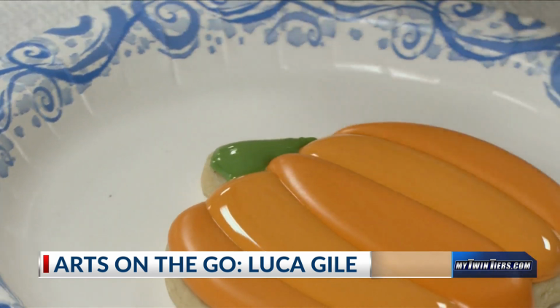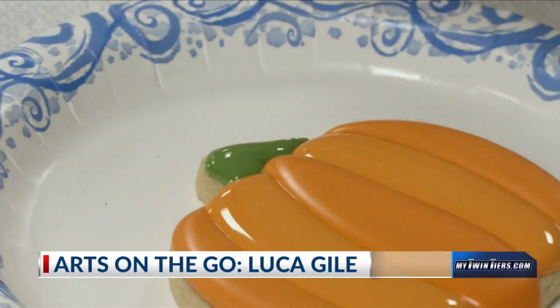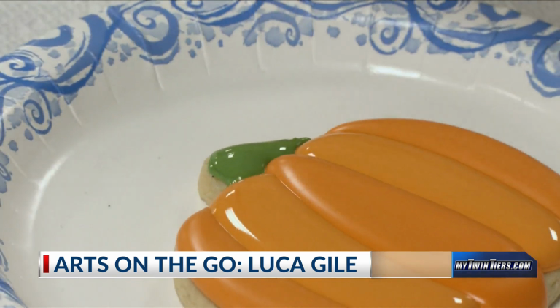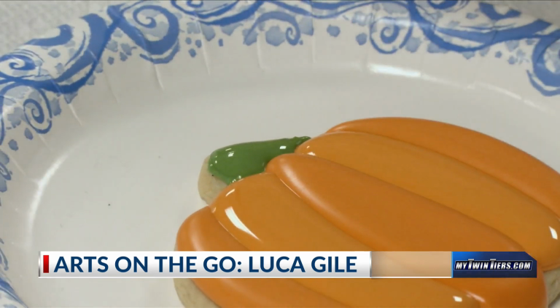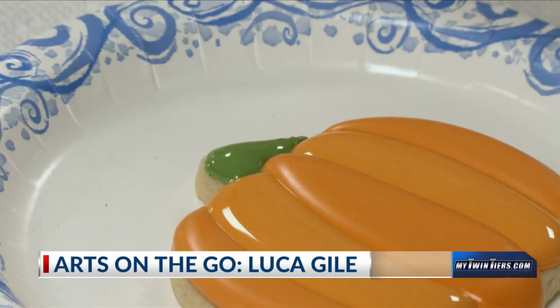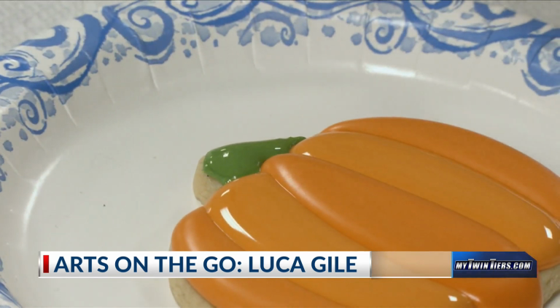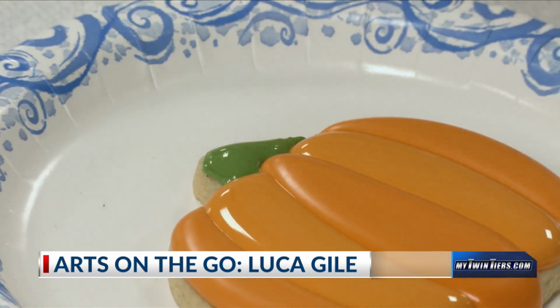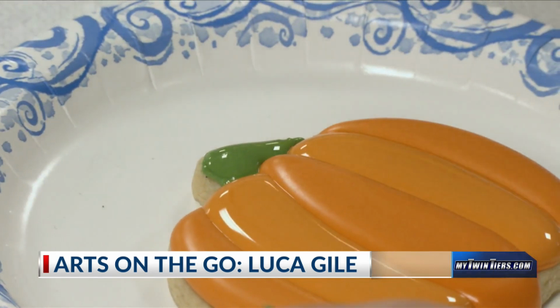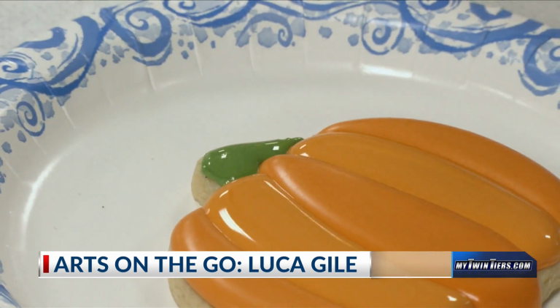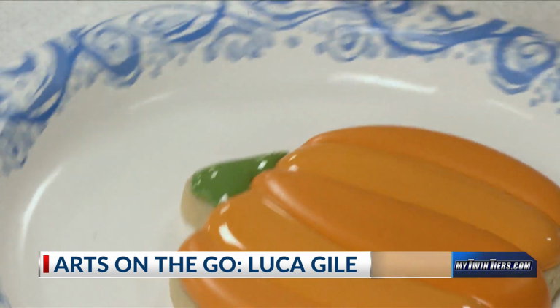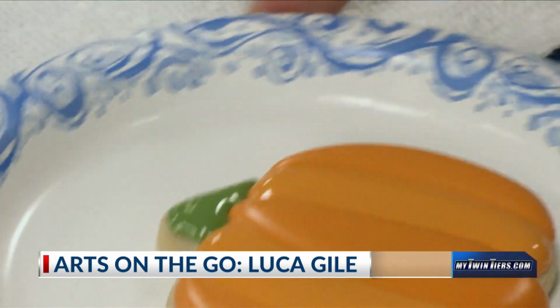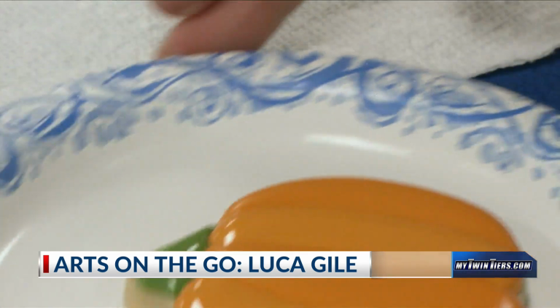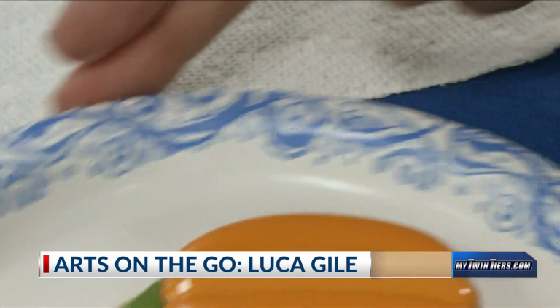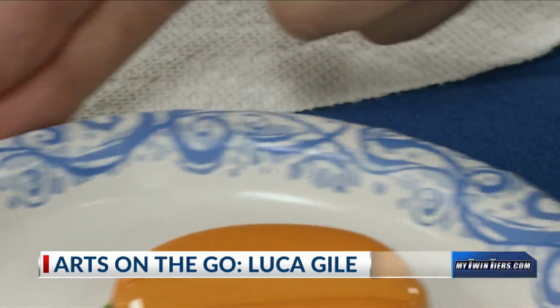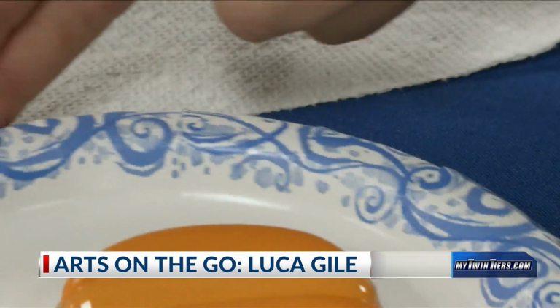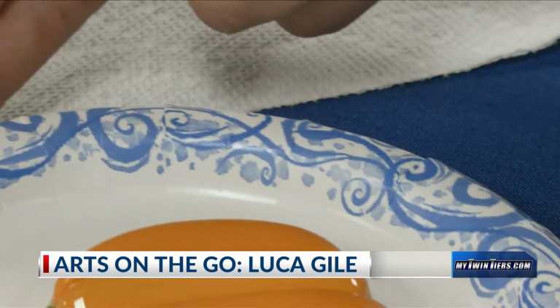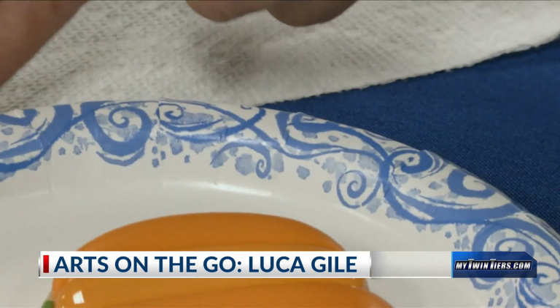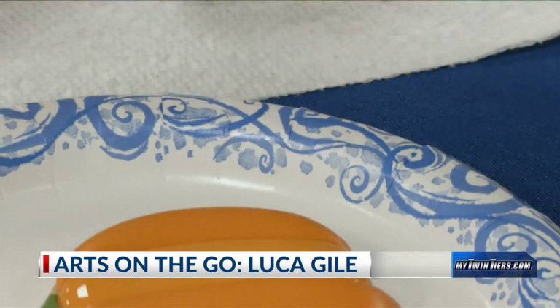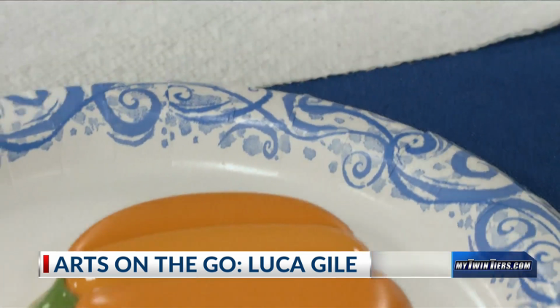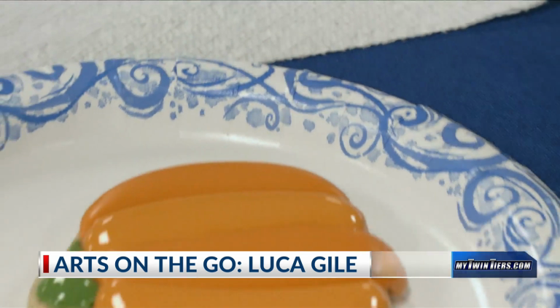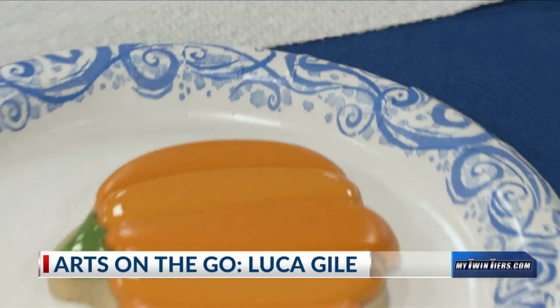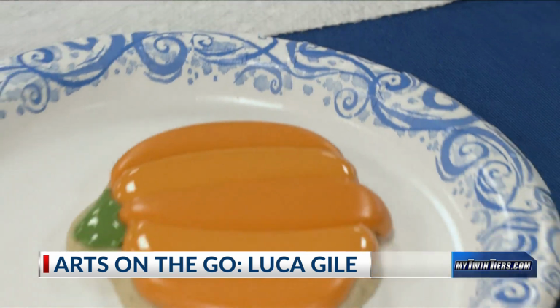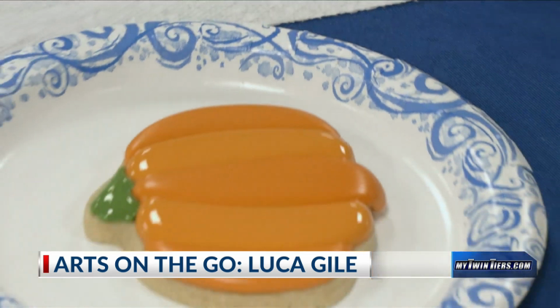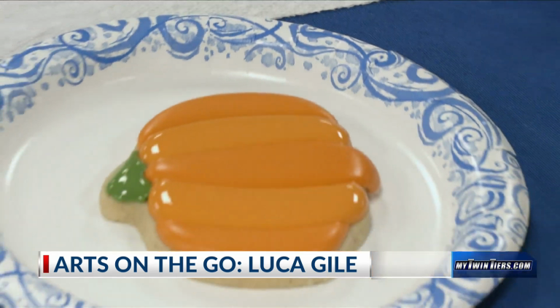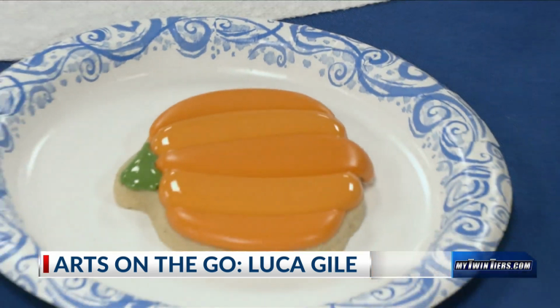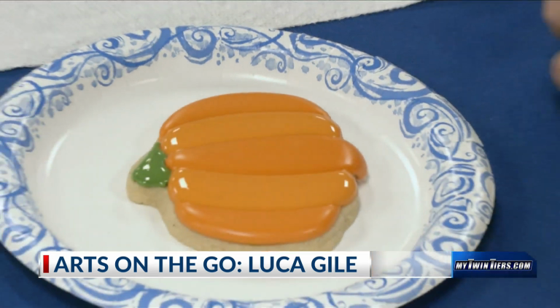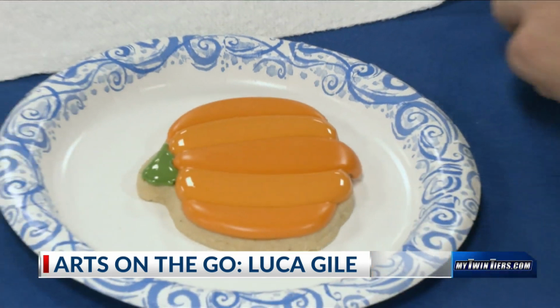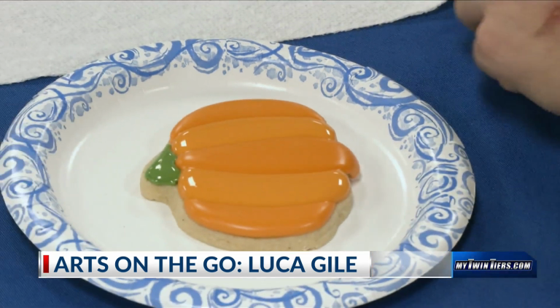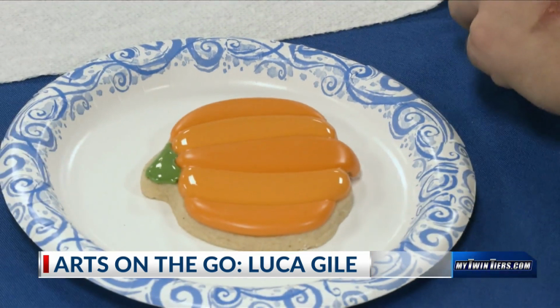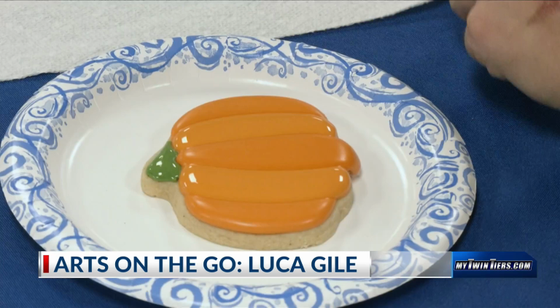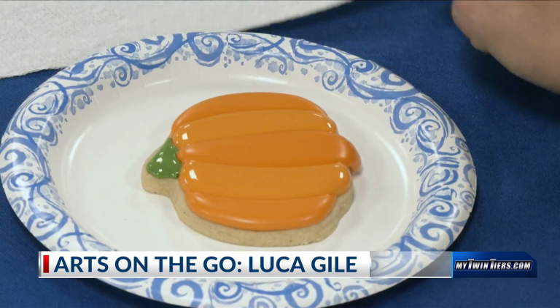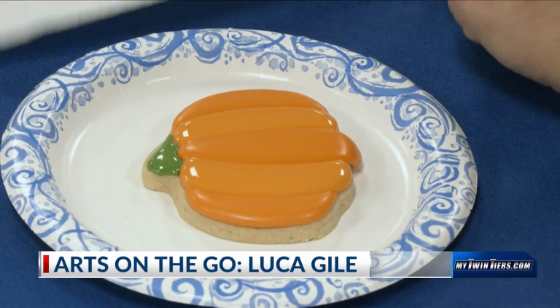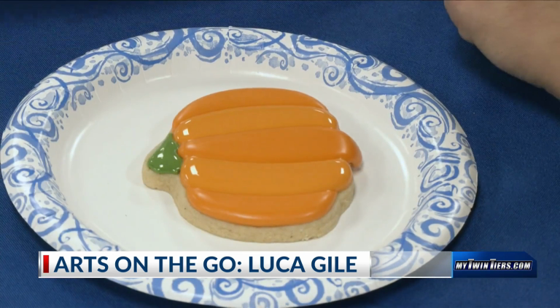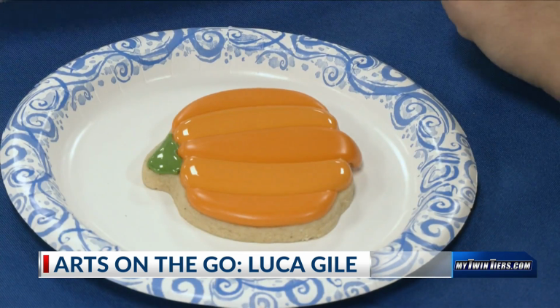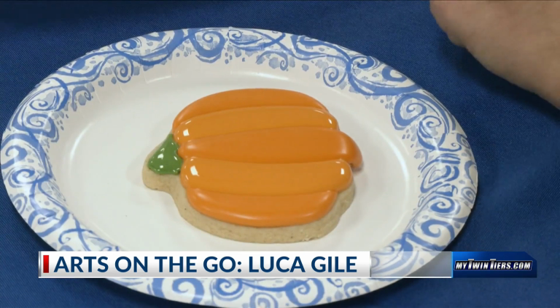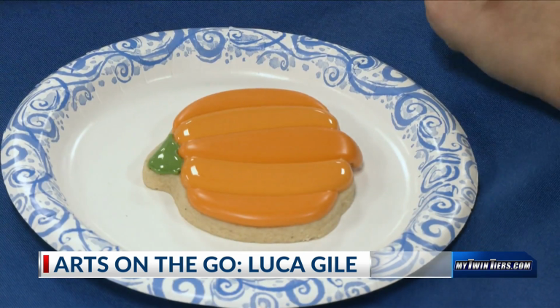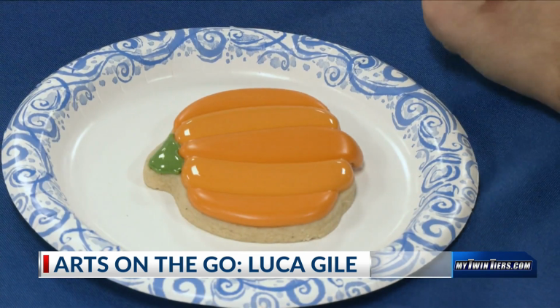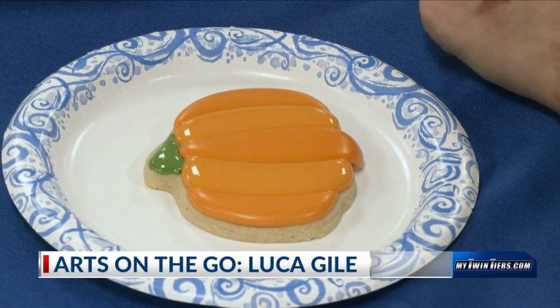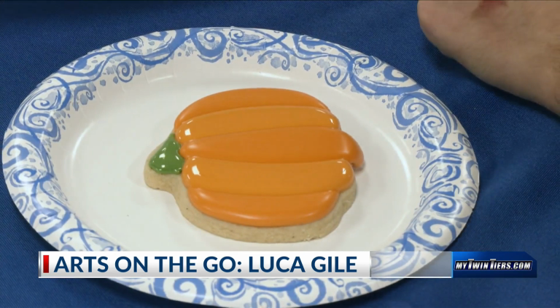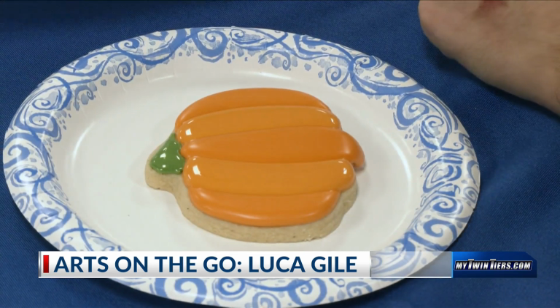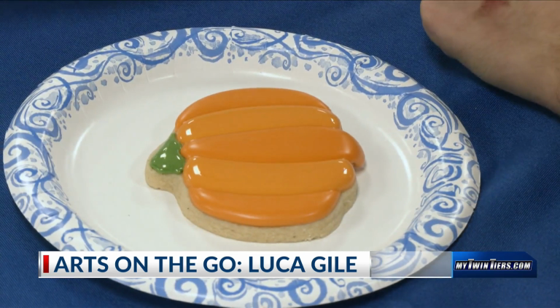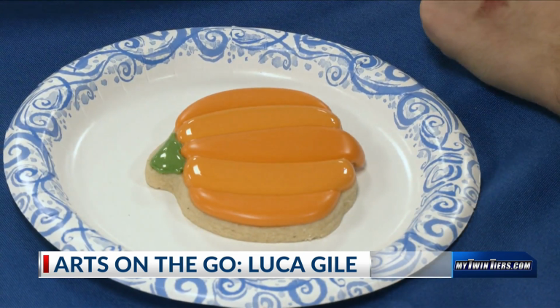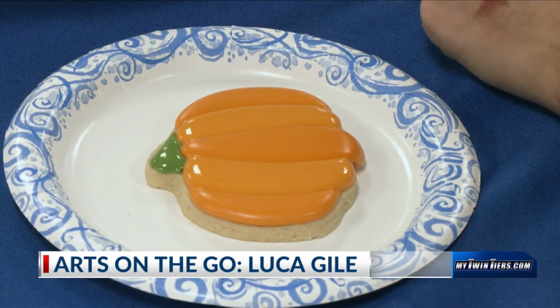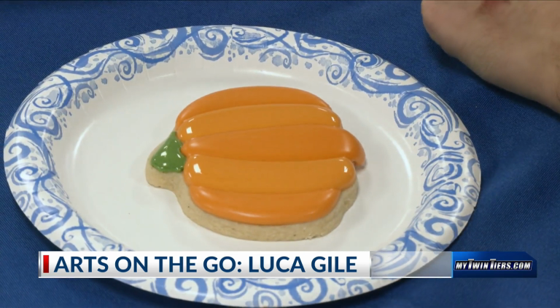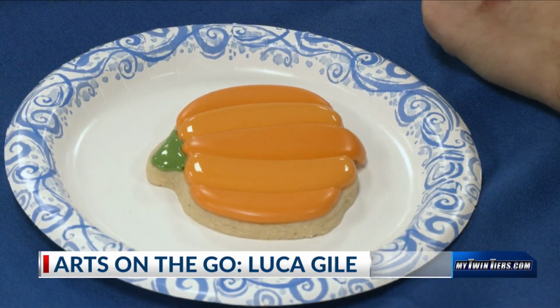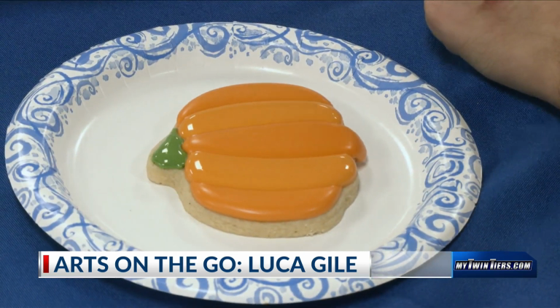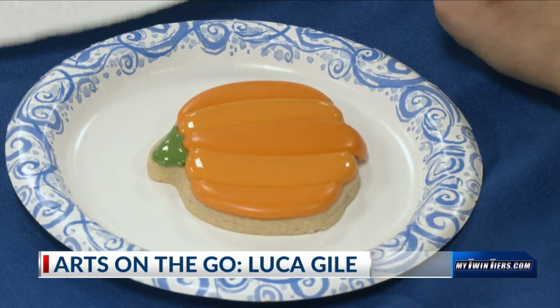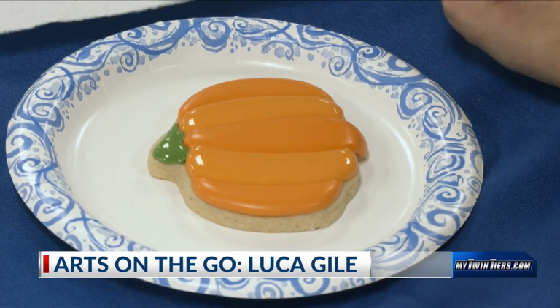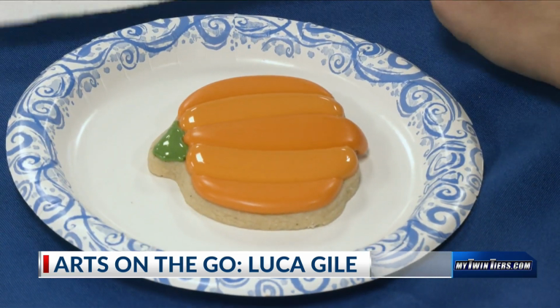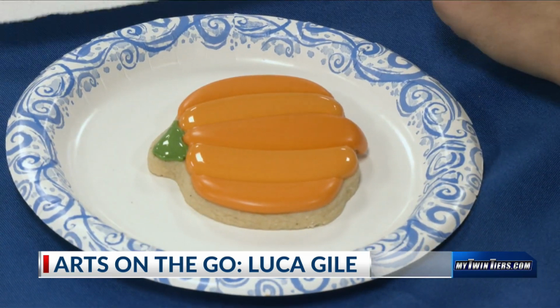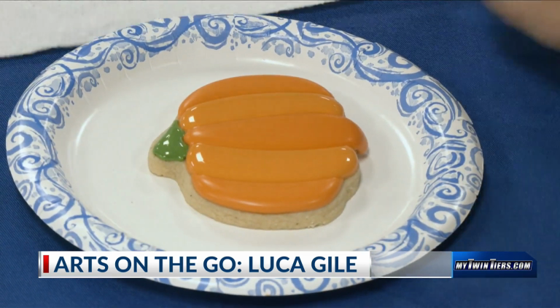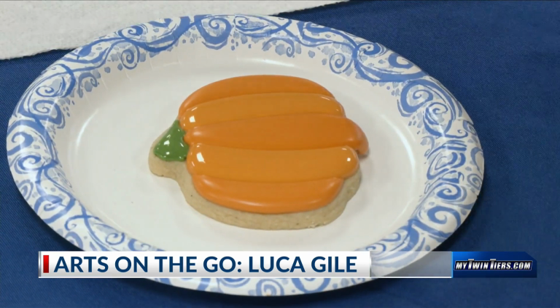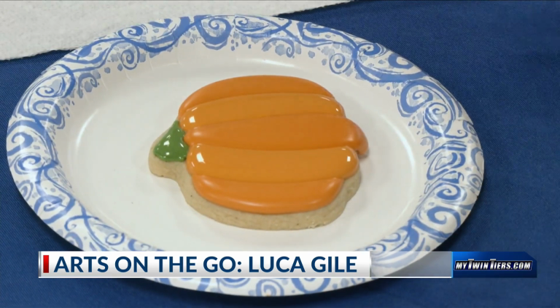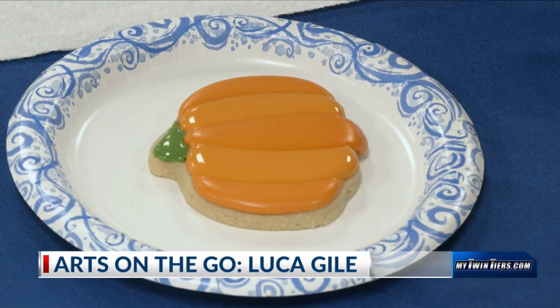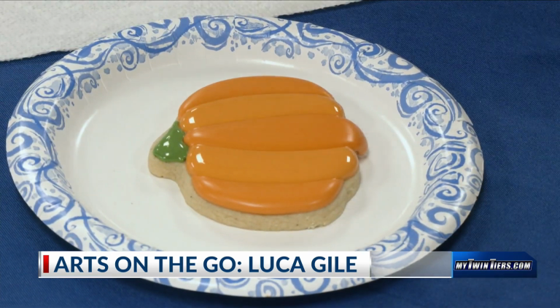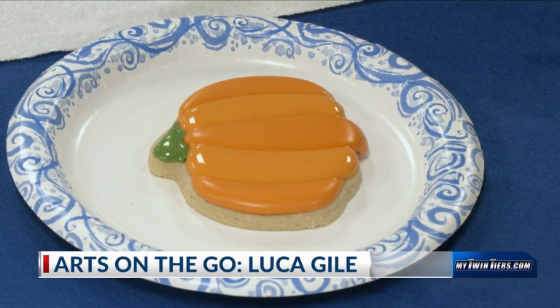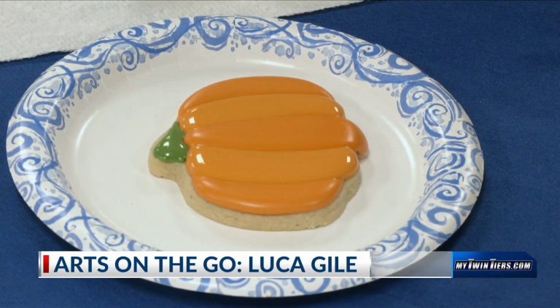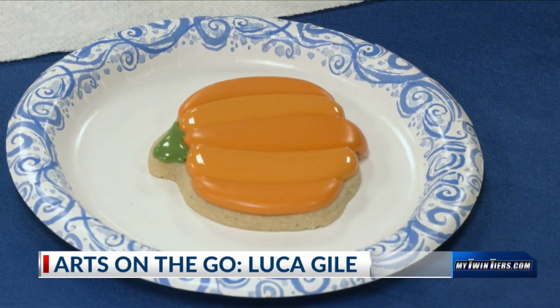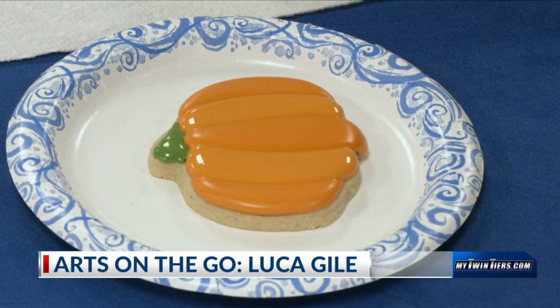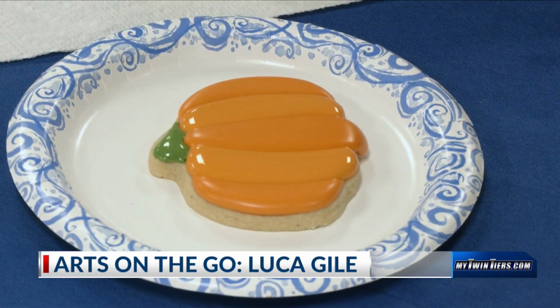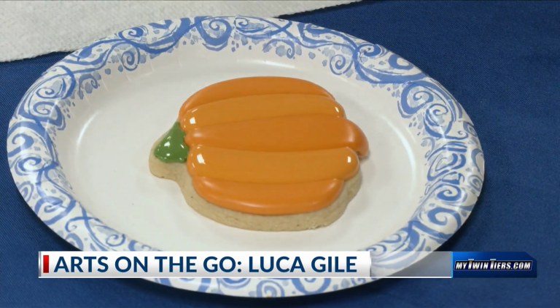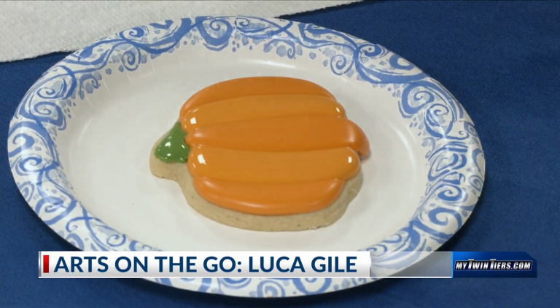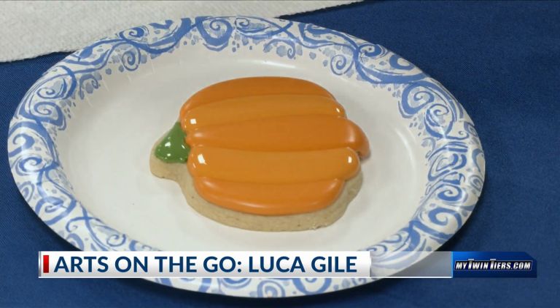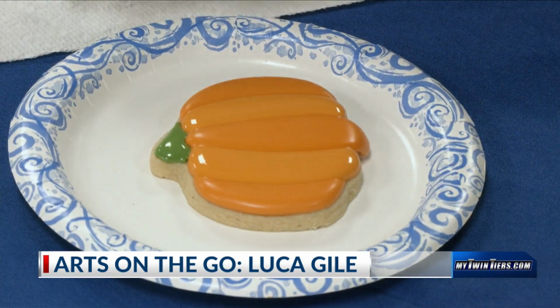And there is a cute little fall pumpkin. In Elmira, with Arts on the Go, Stephanie Onion, 18 News.